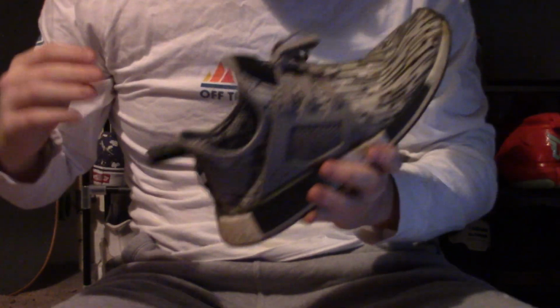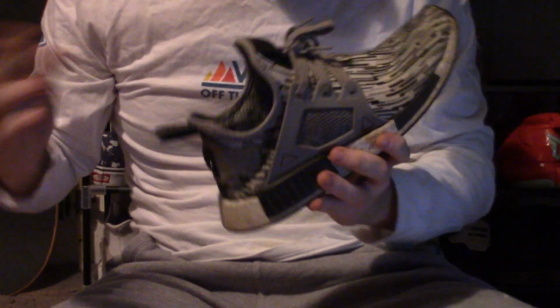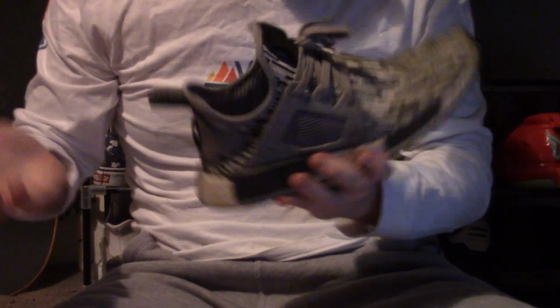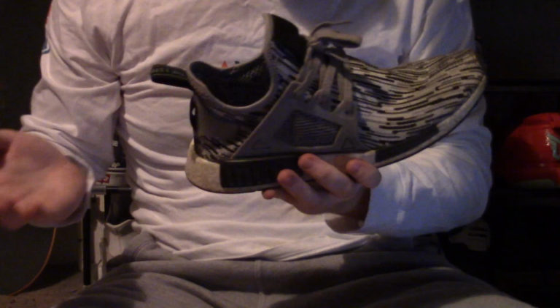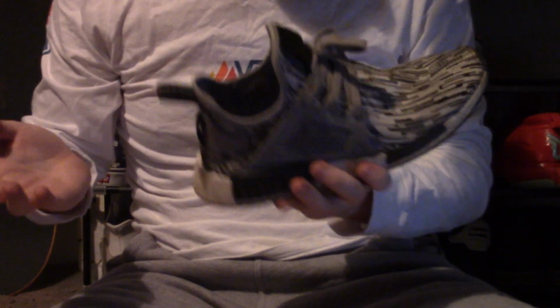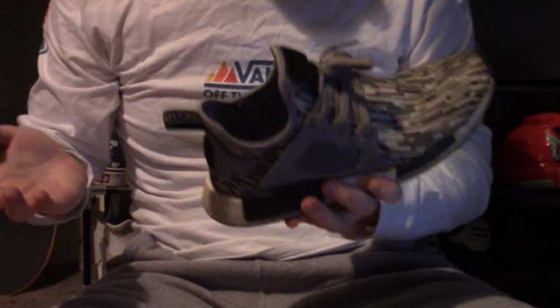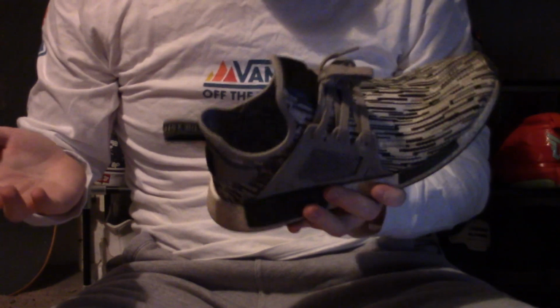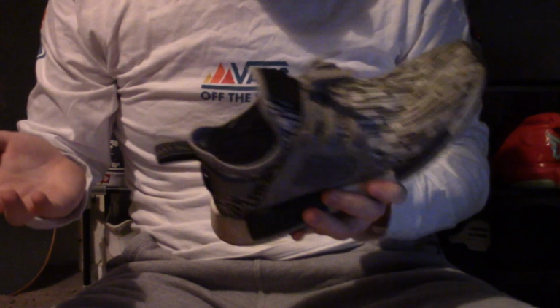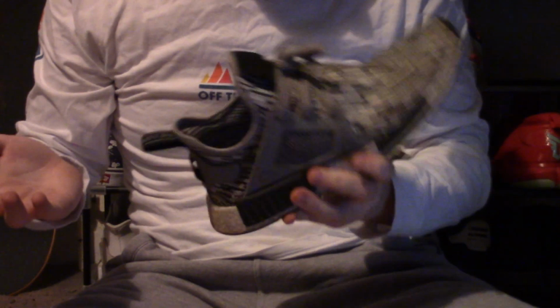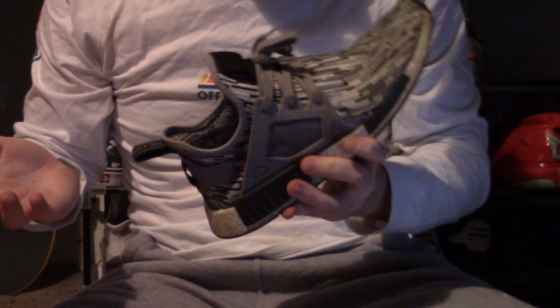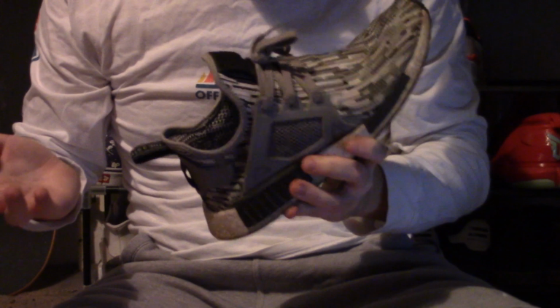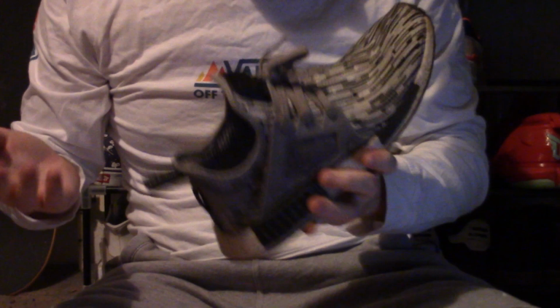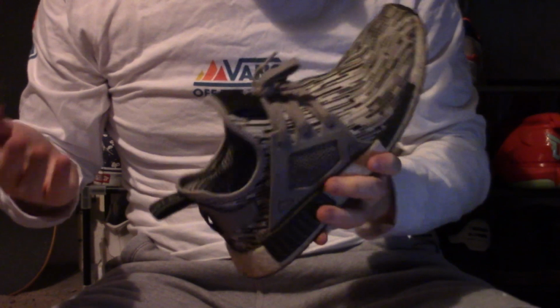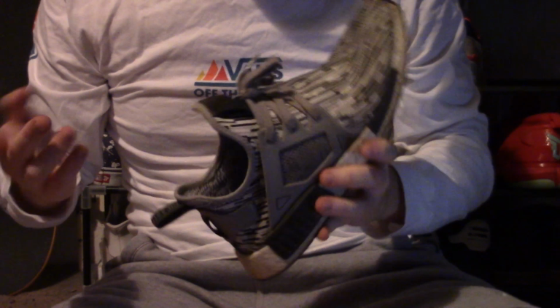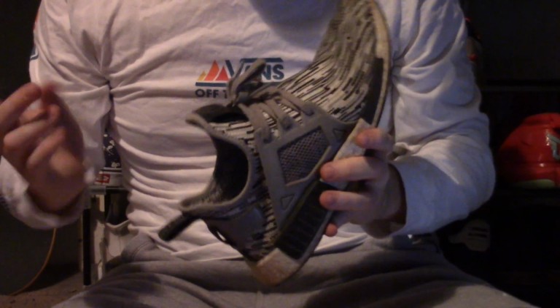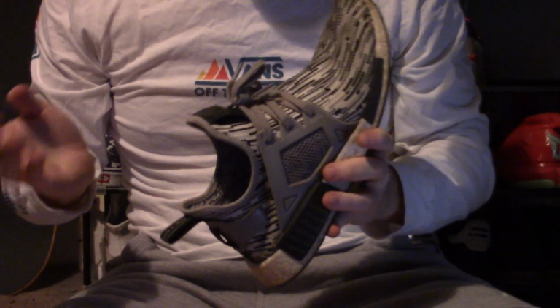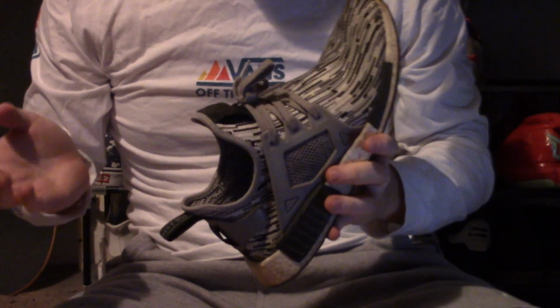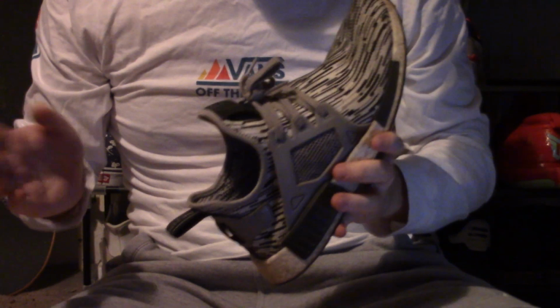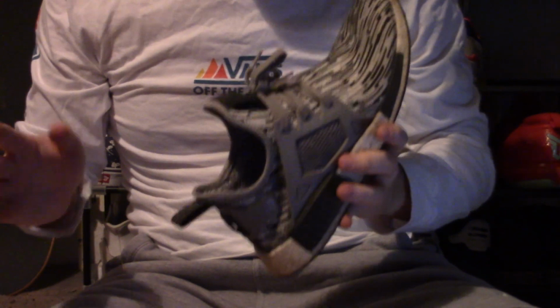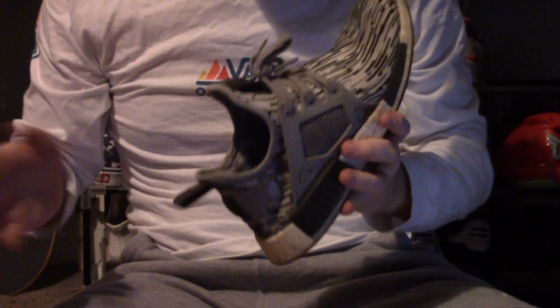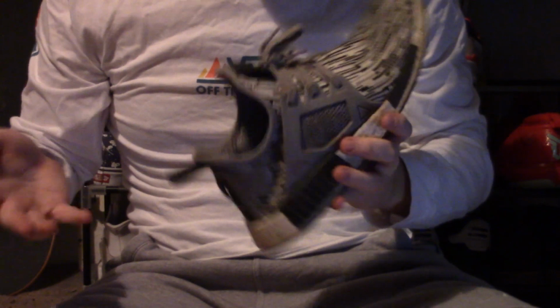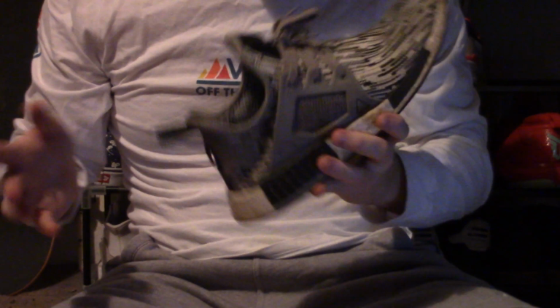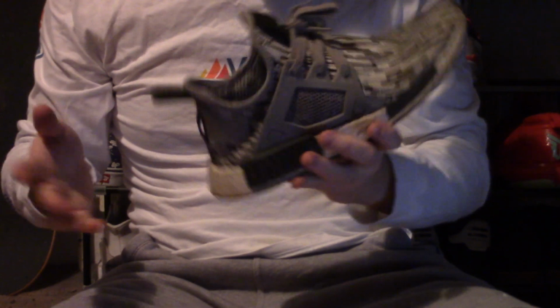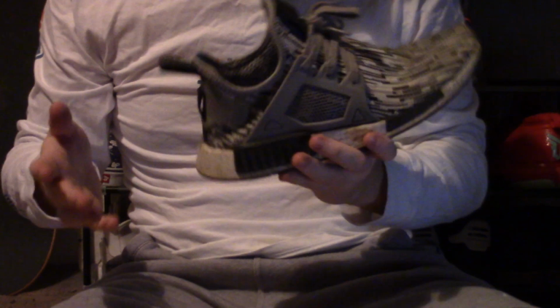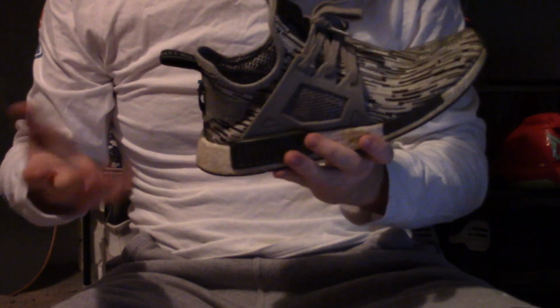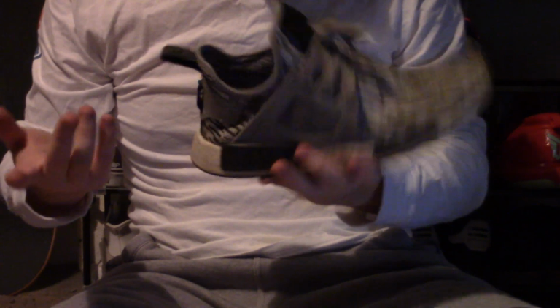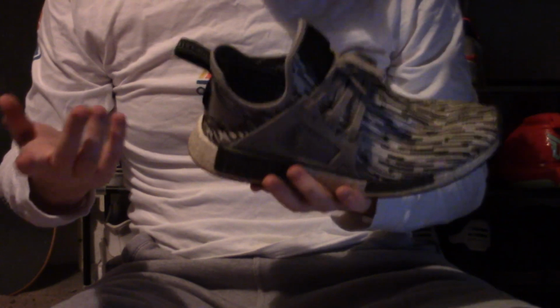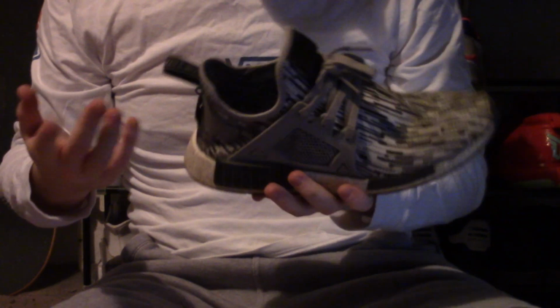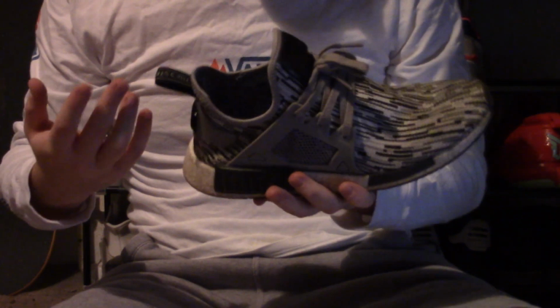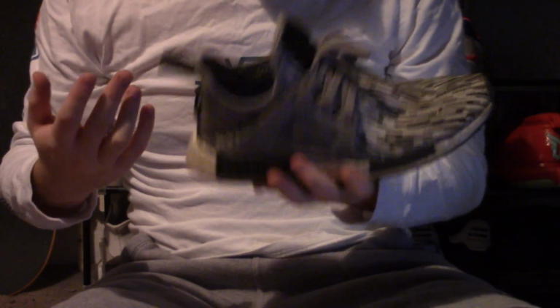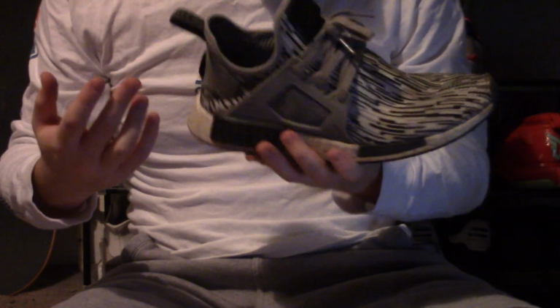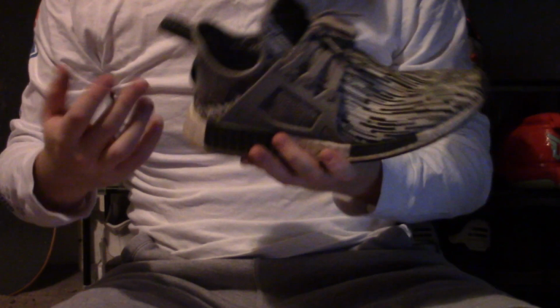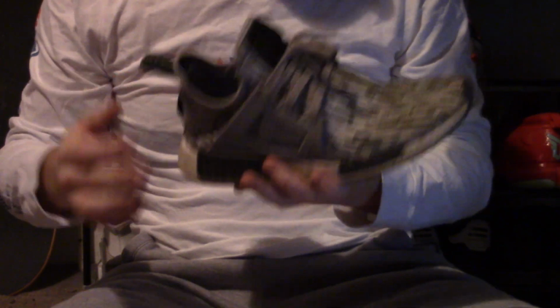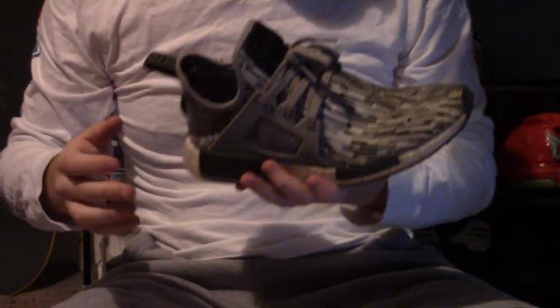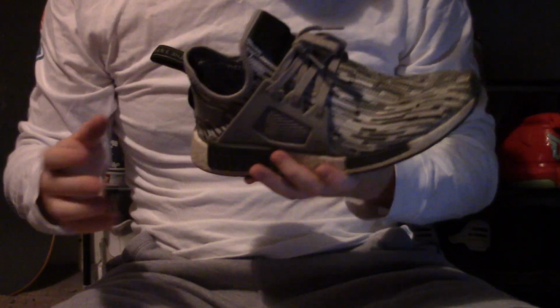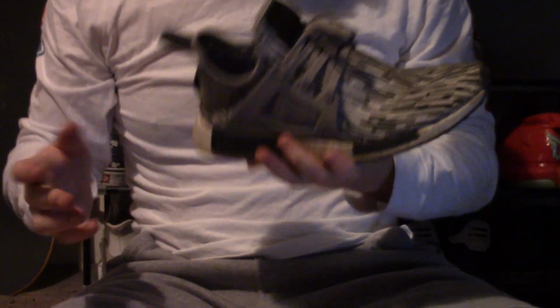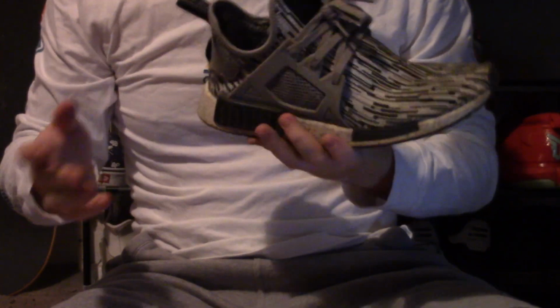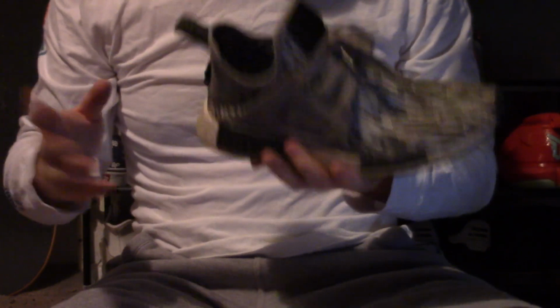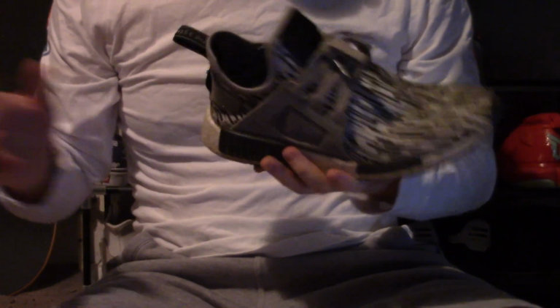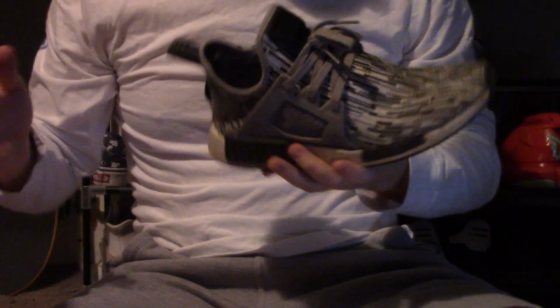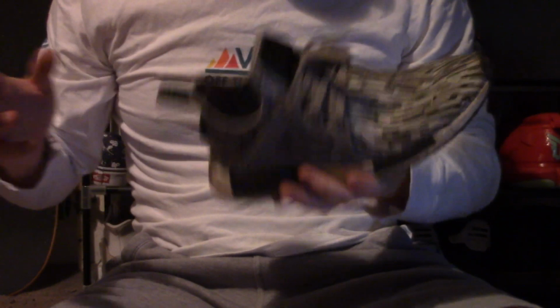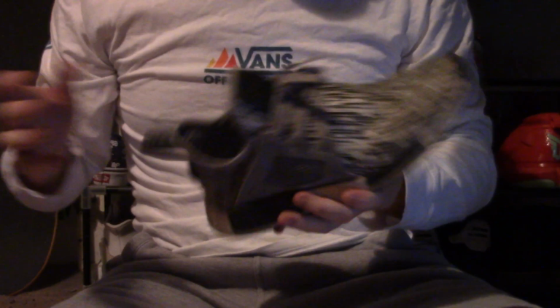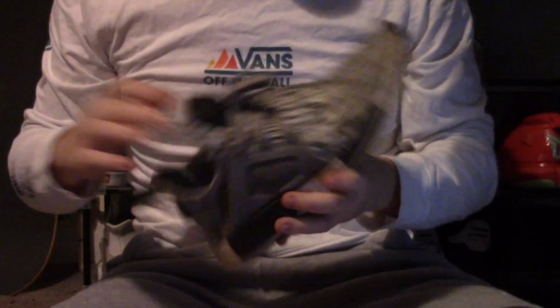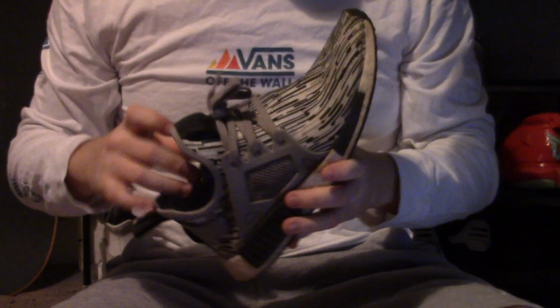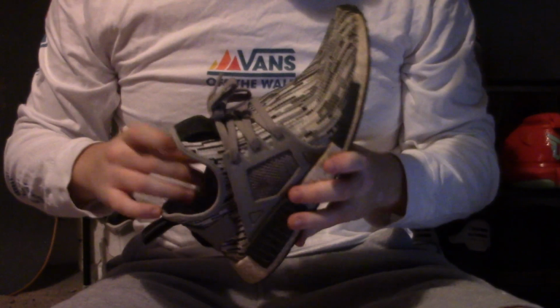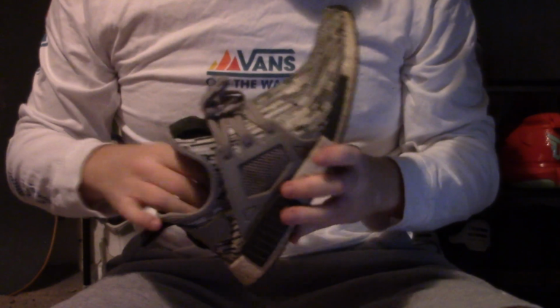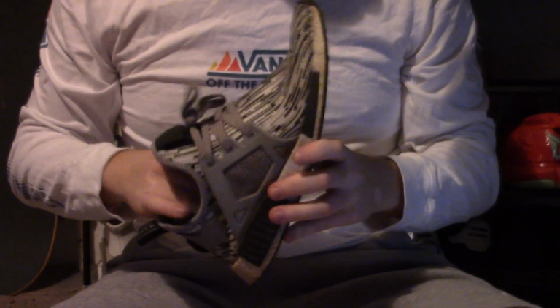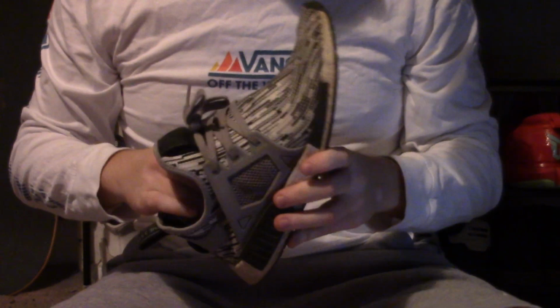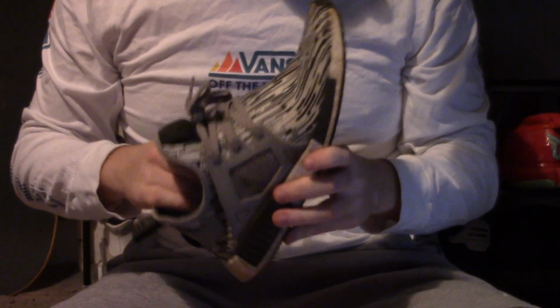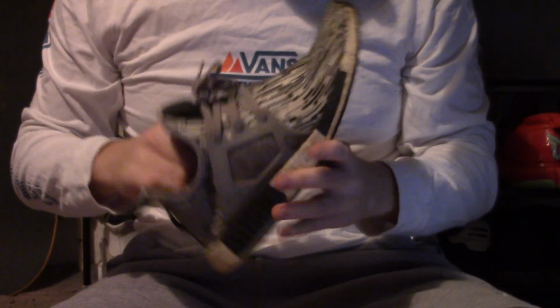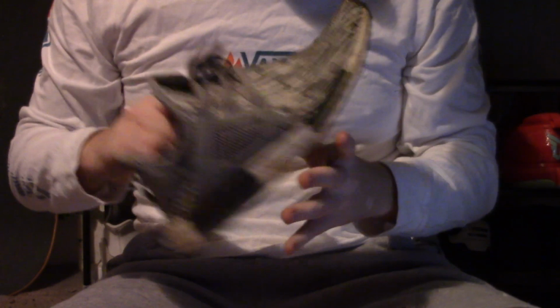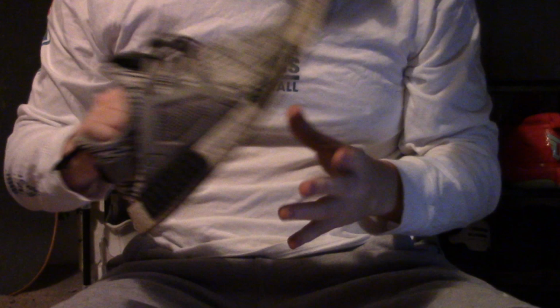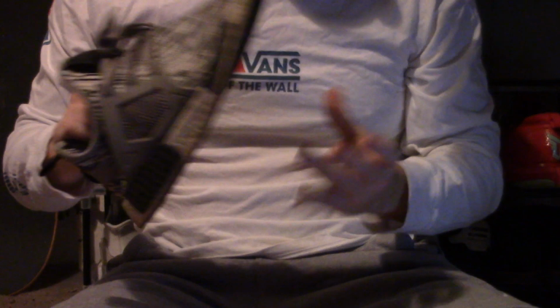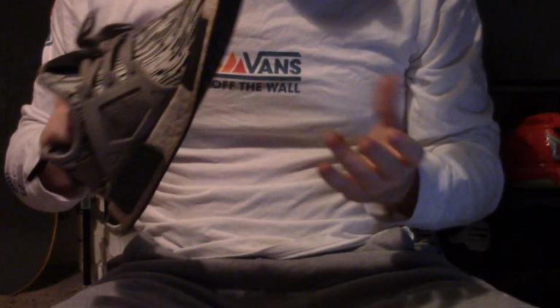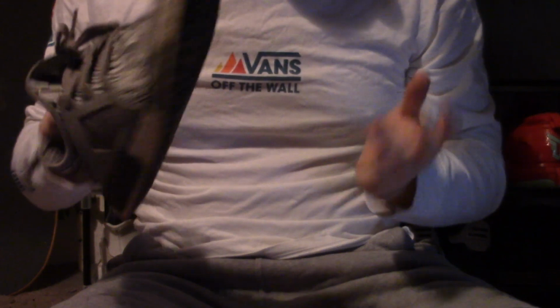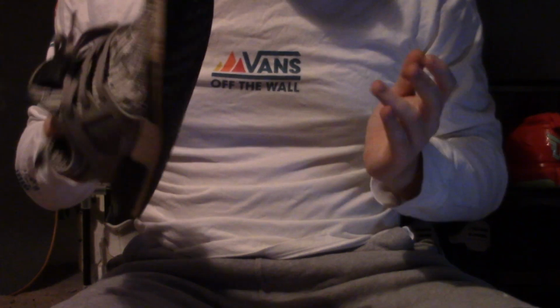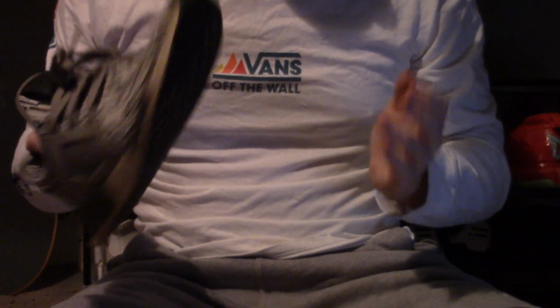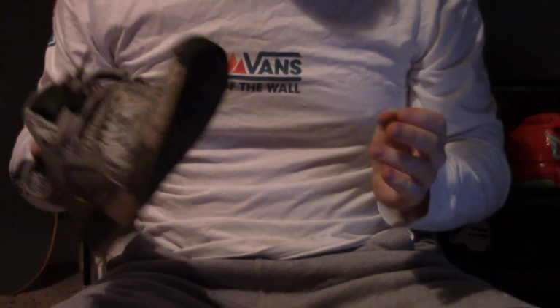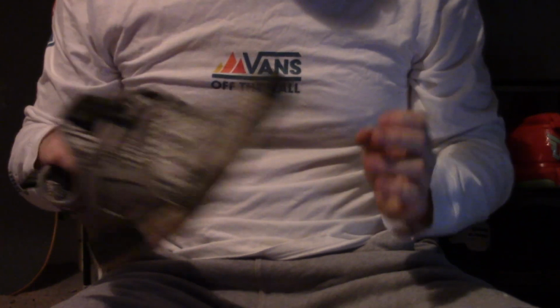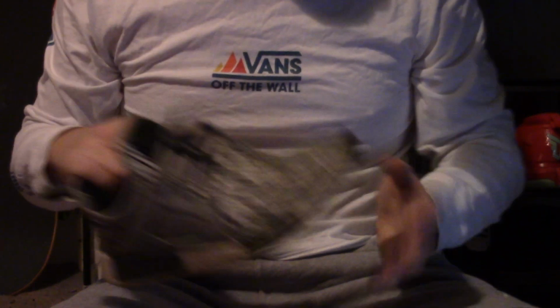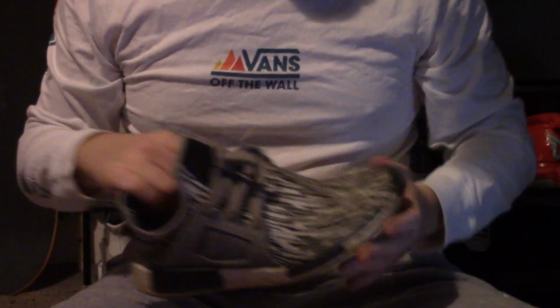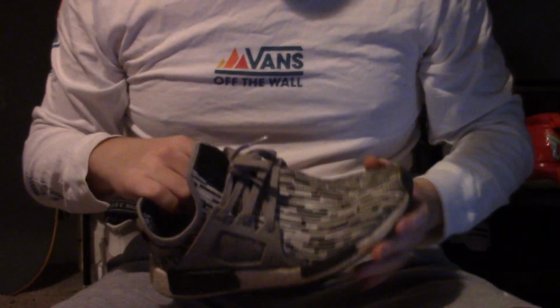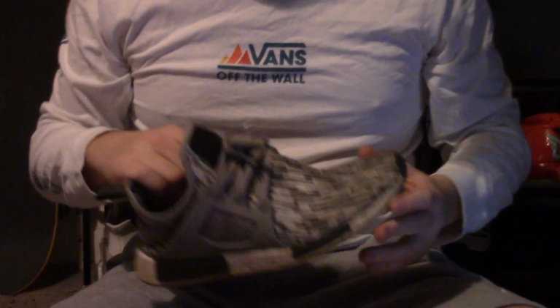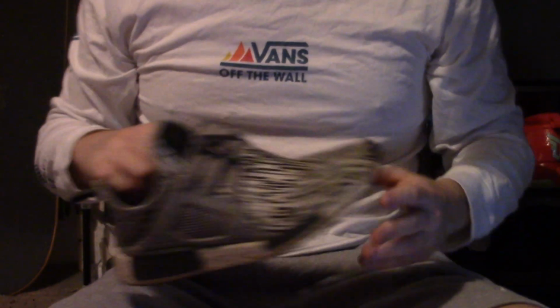These mainly go with tracksuit. Wouldn't really wear these with jeans, but it depends on my mood. There's not much else to say about them.